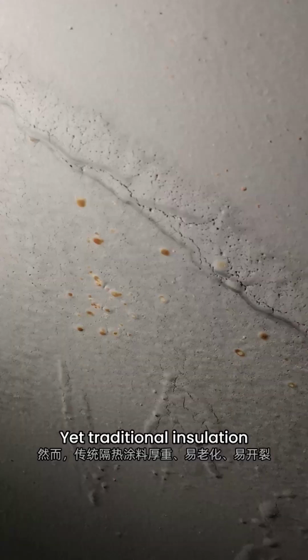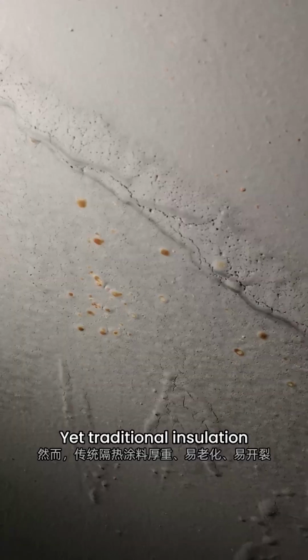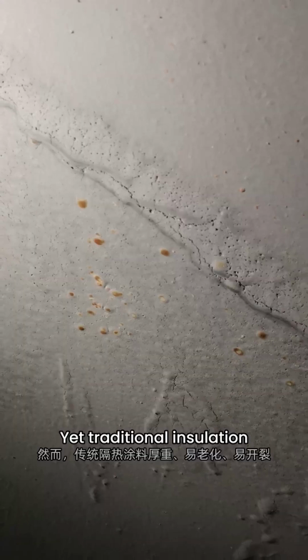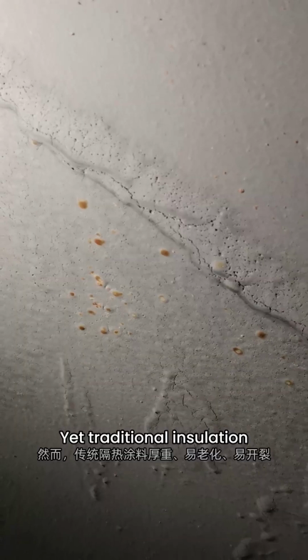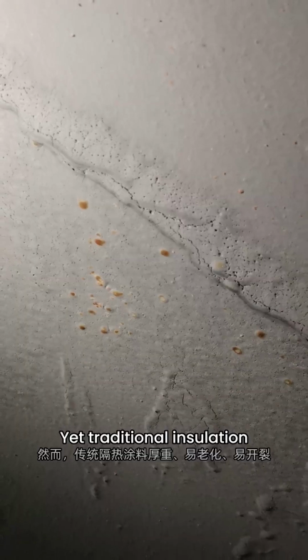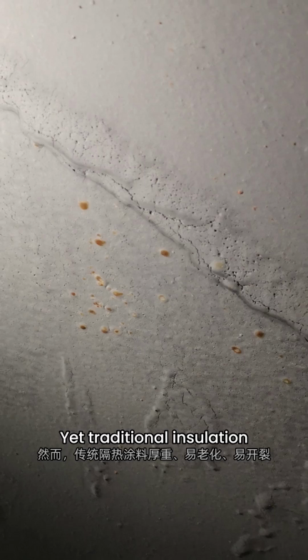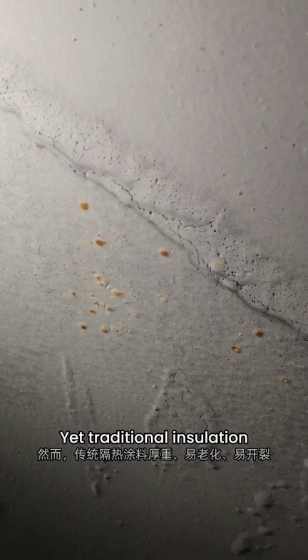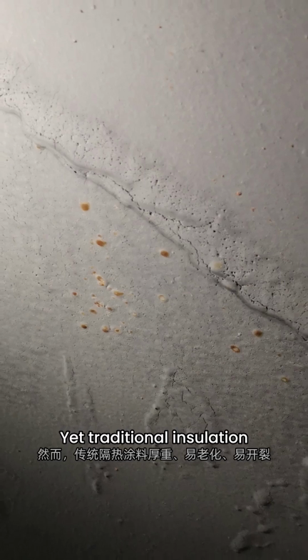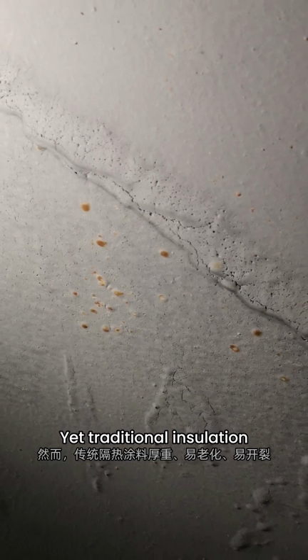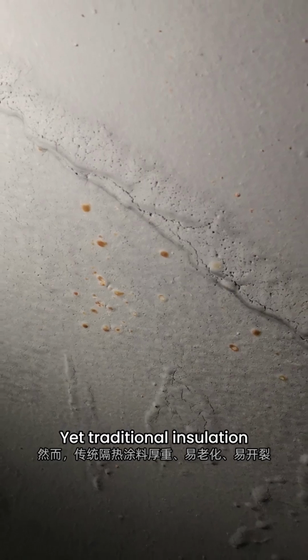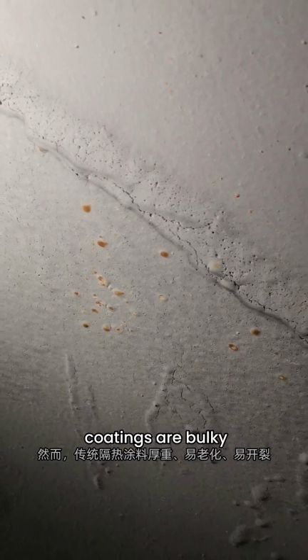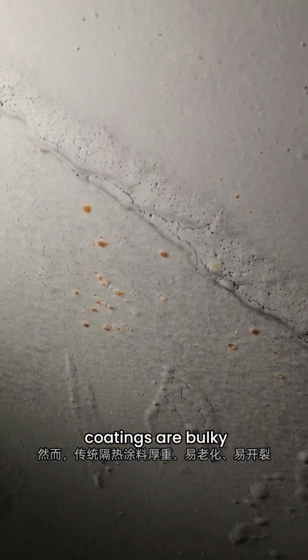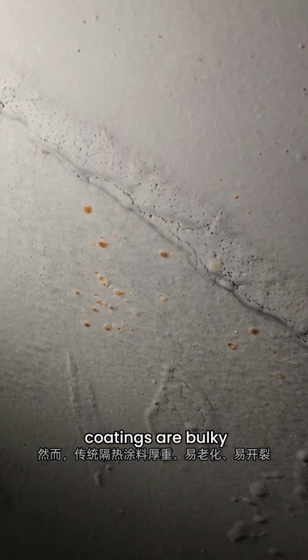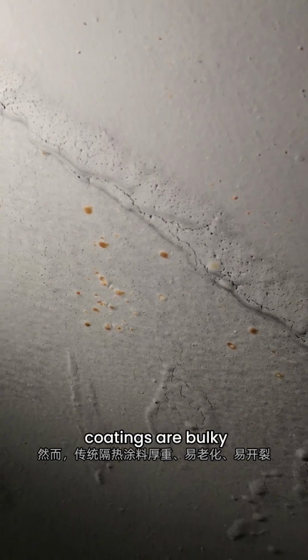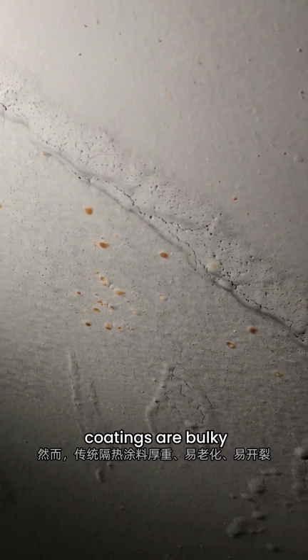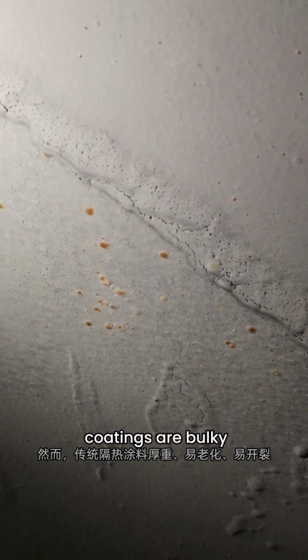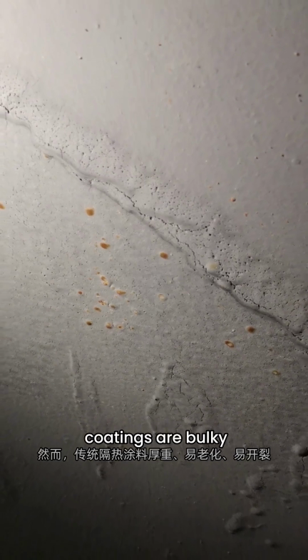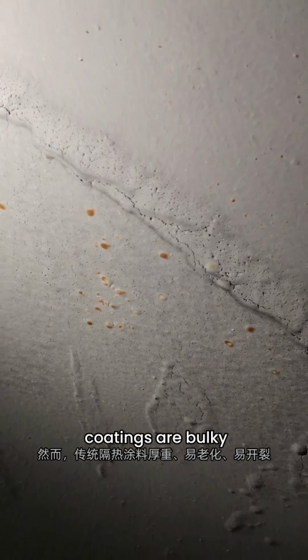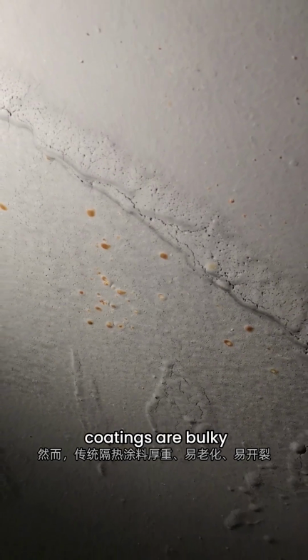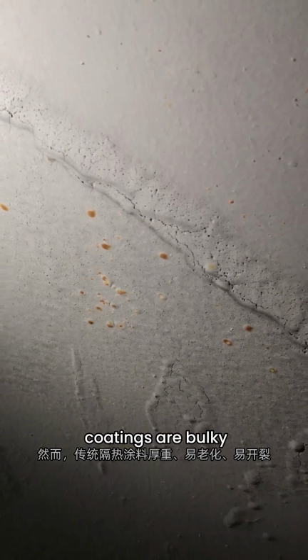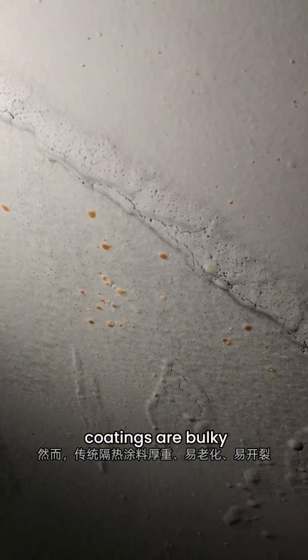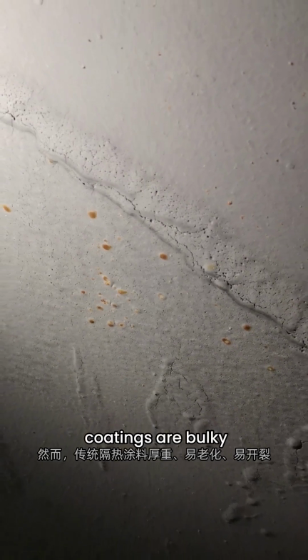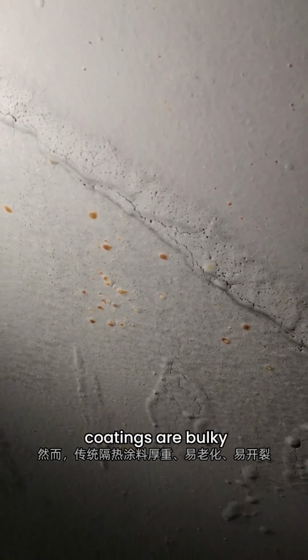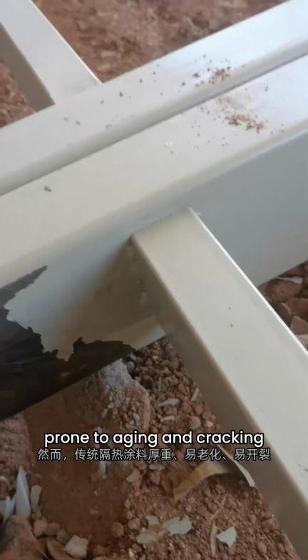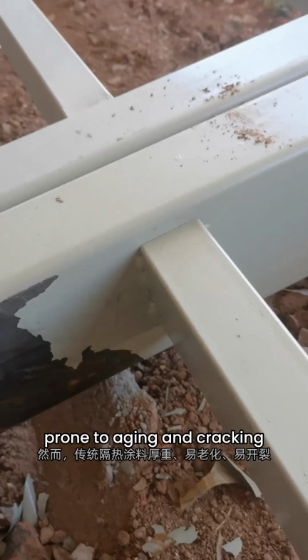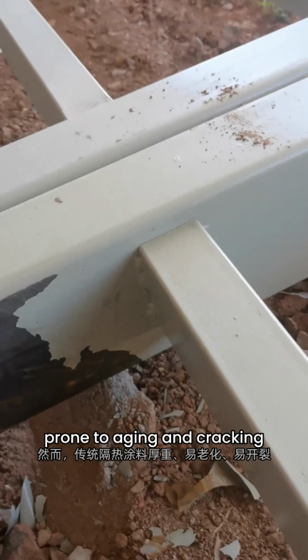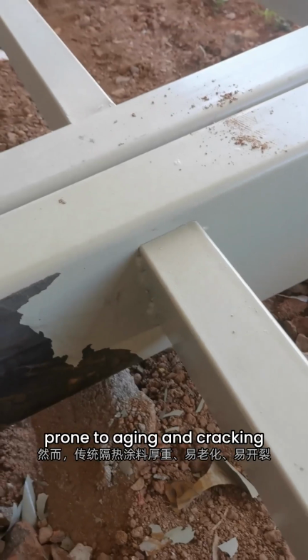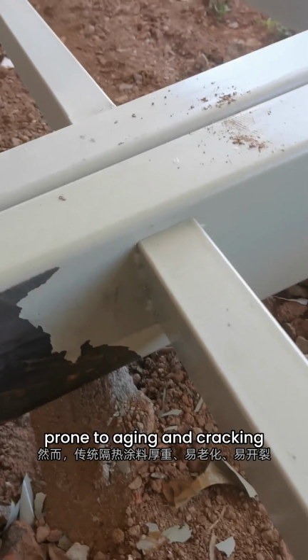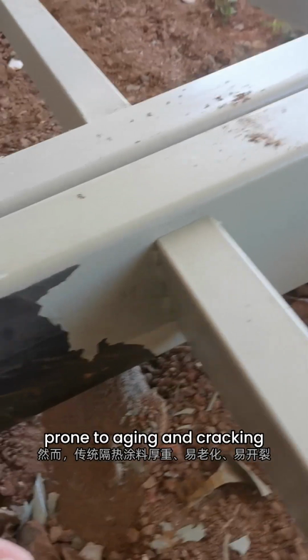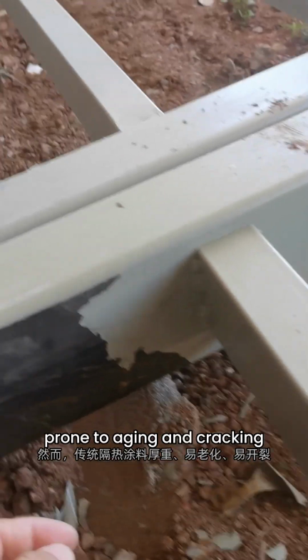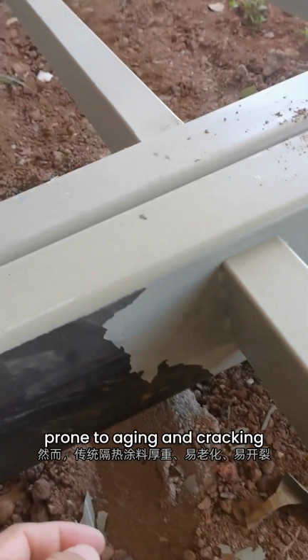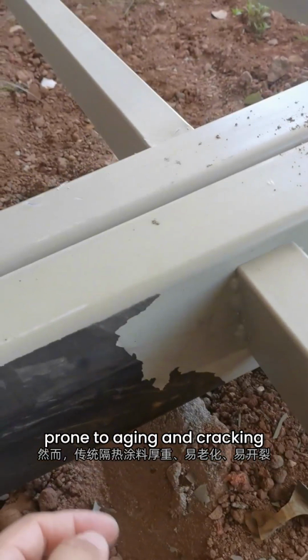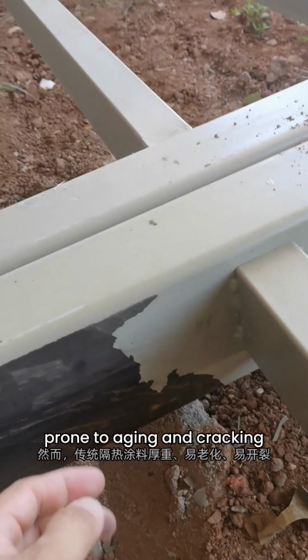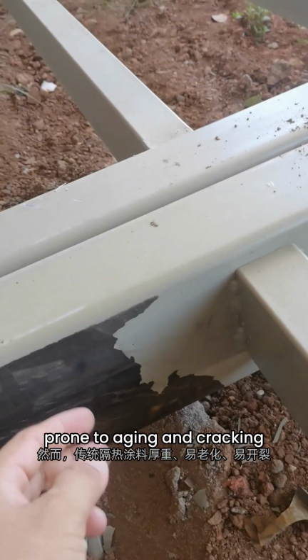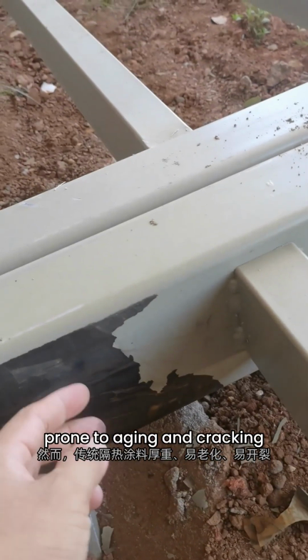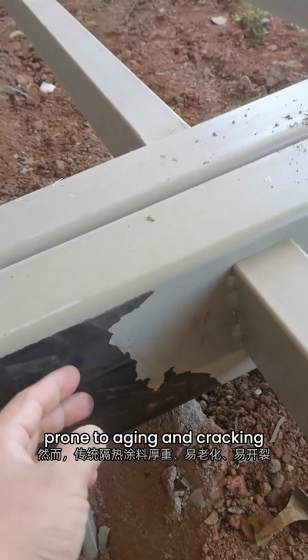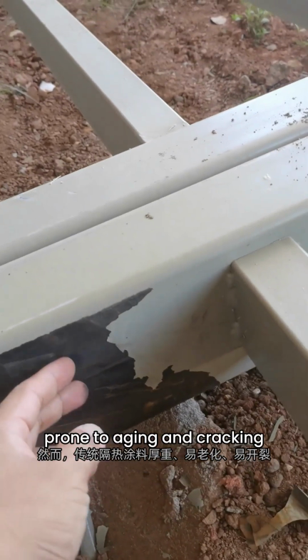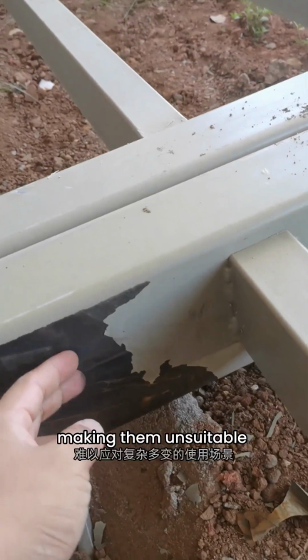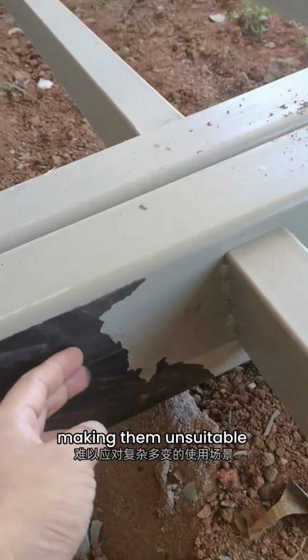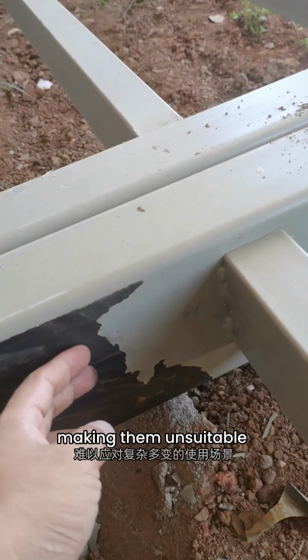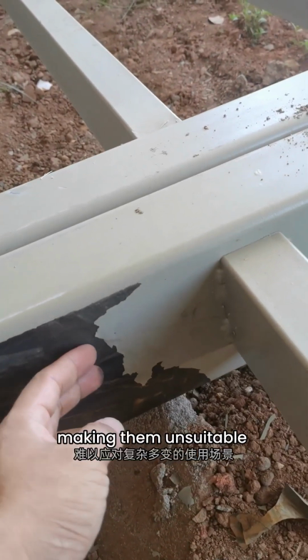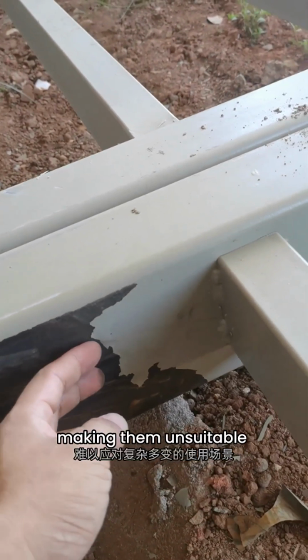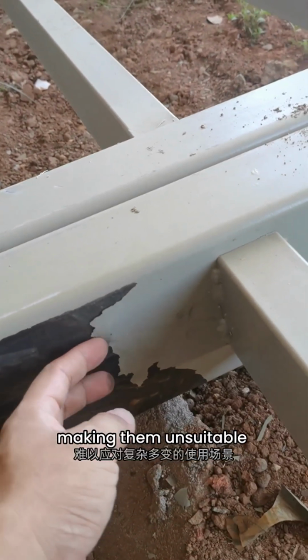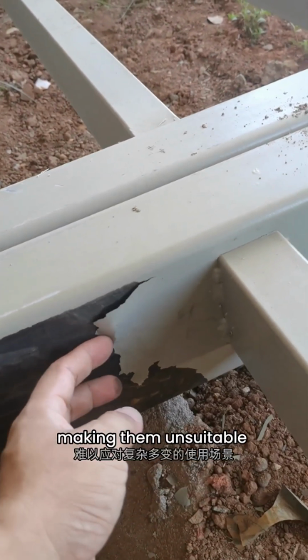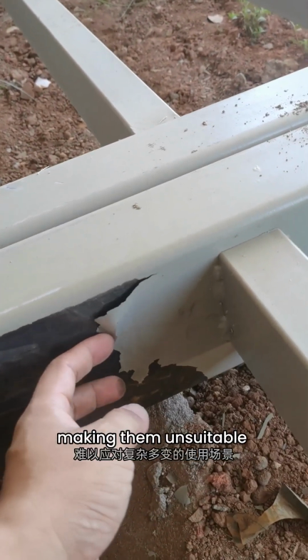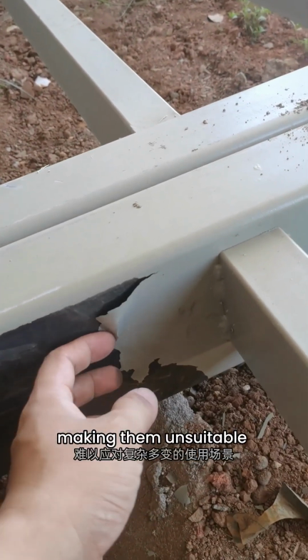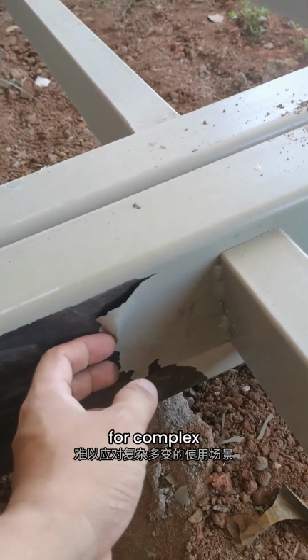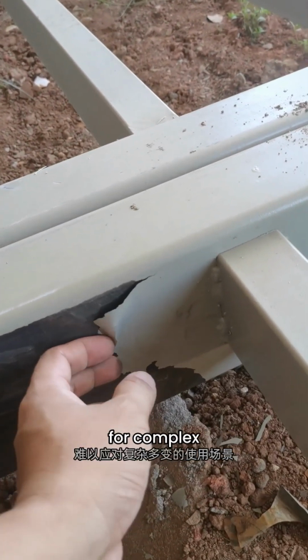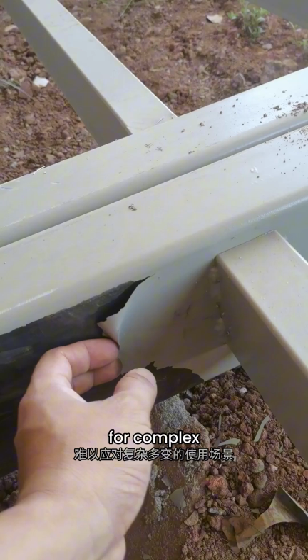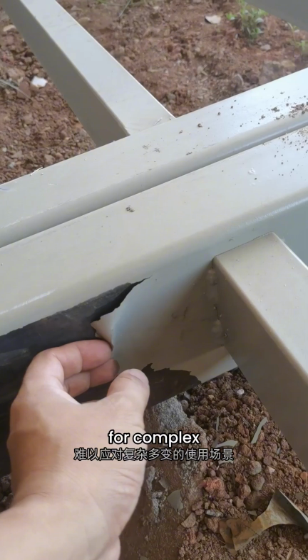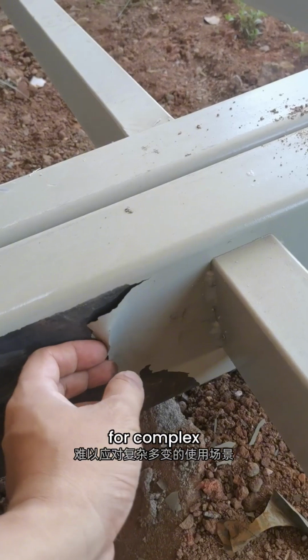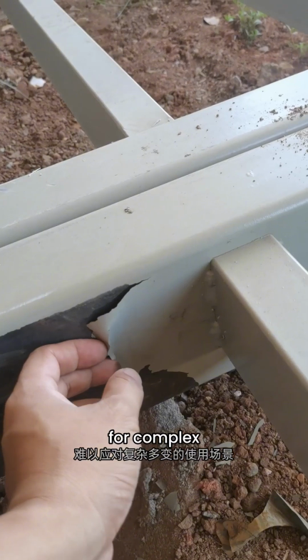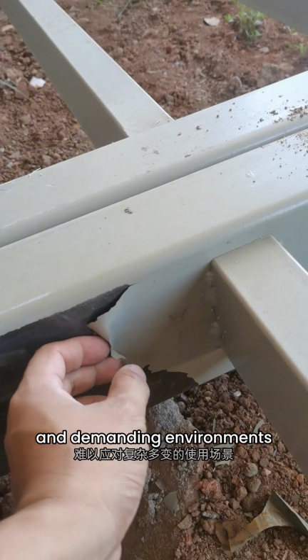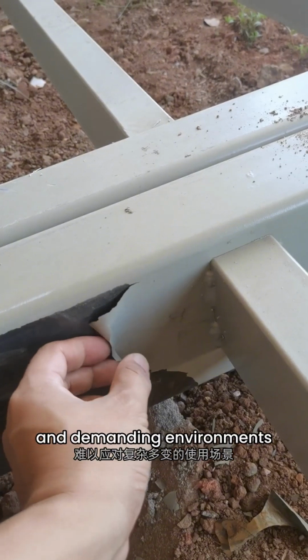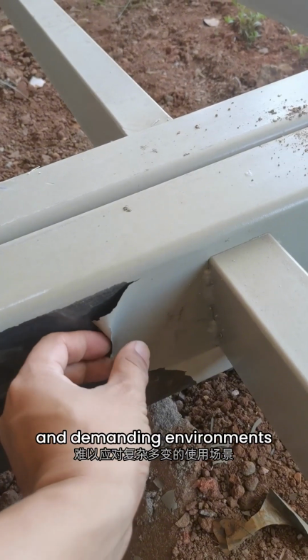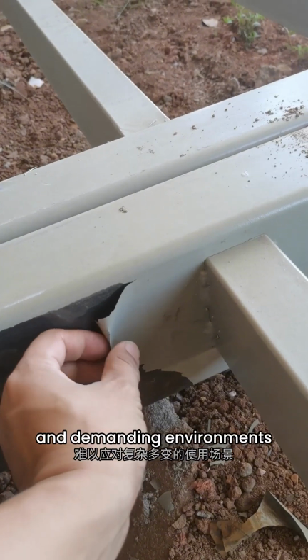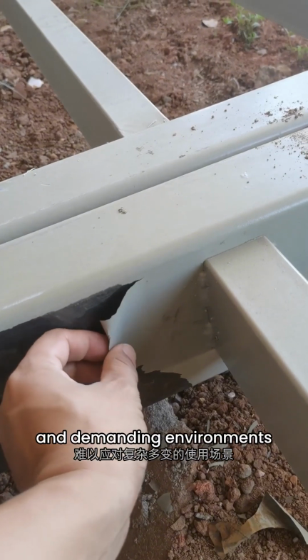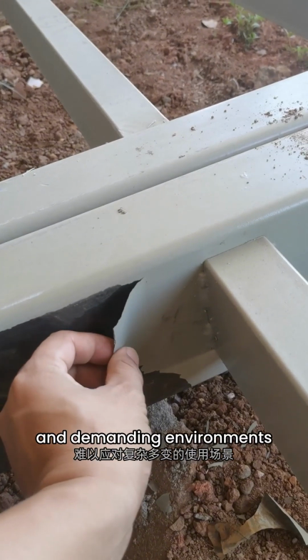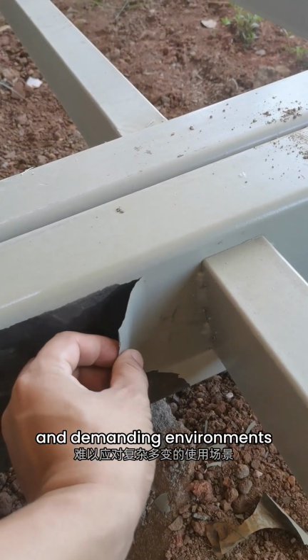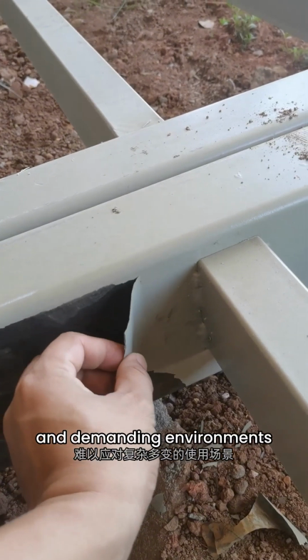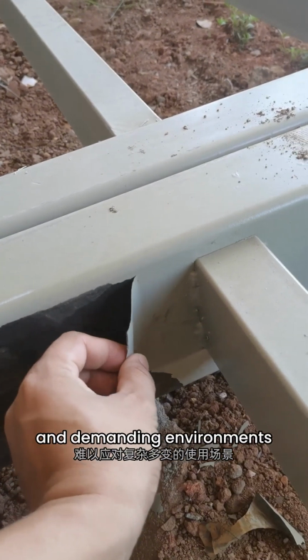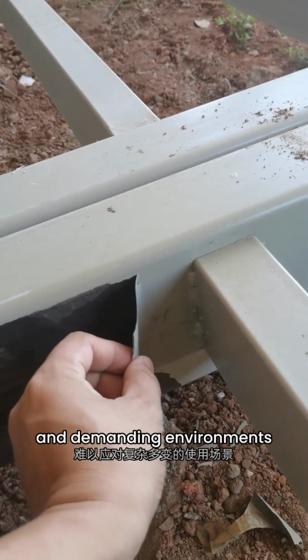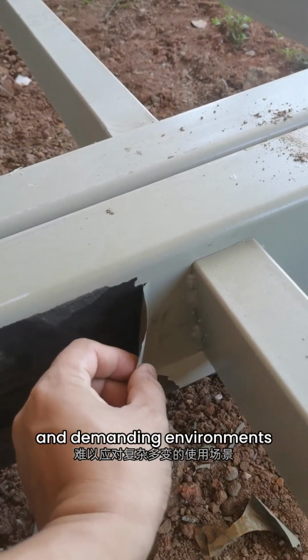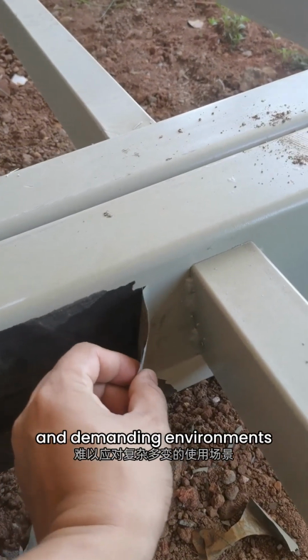Yet traditional insulation coatings are bulky, prone to aging and cracking, making them unsuitable for complex and demanding environments.